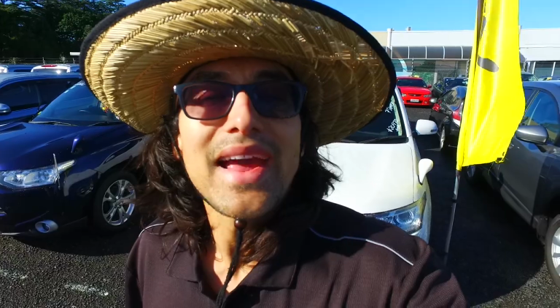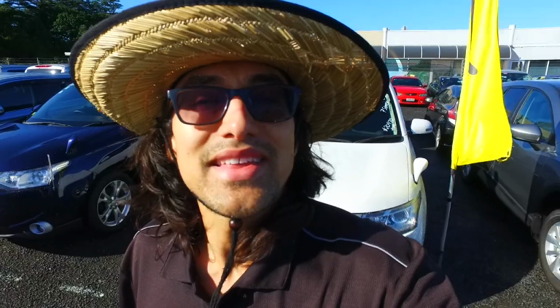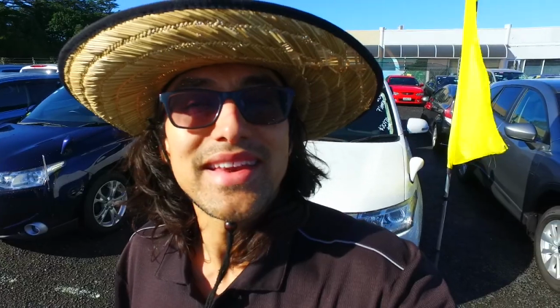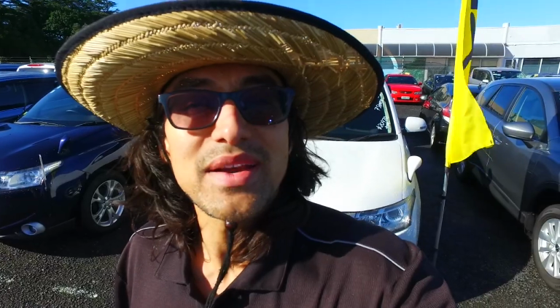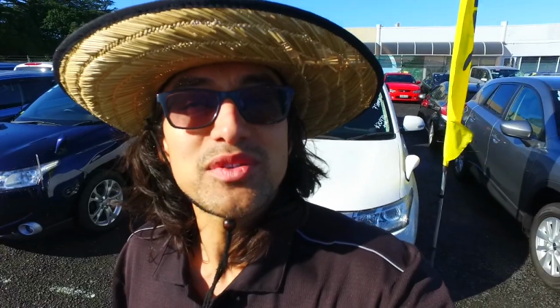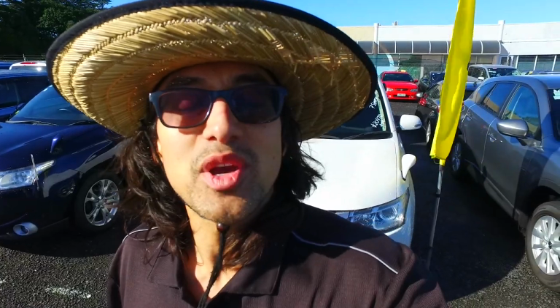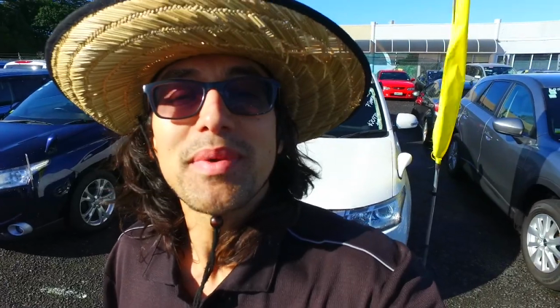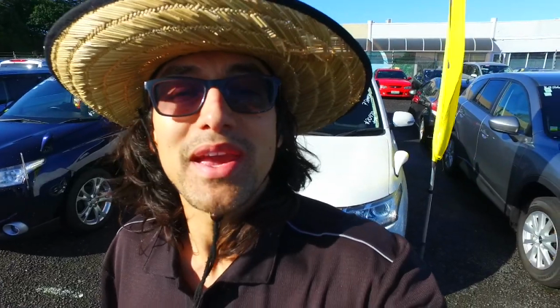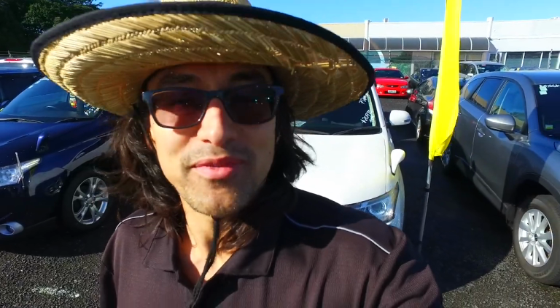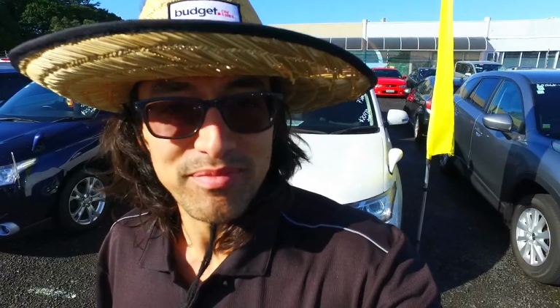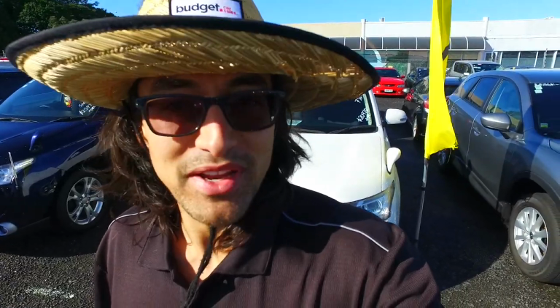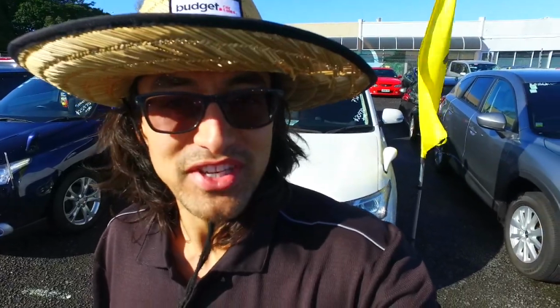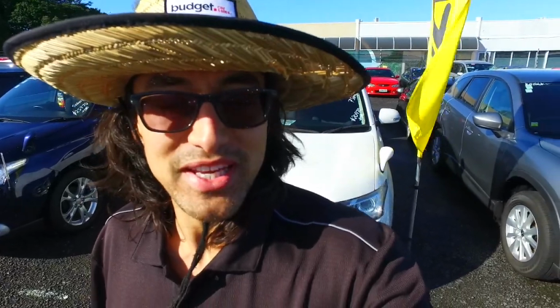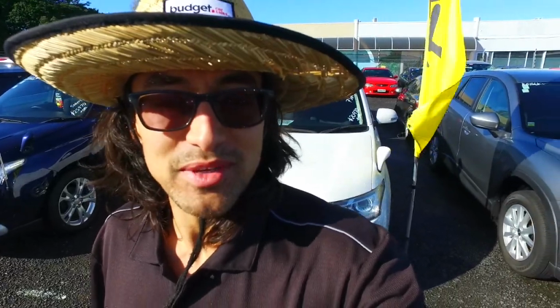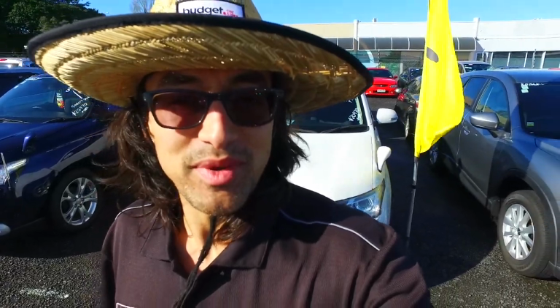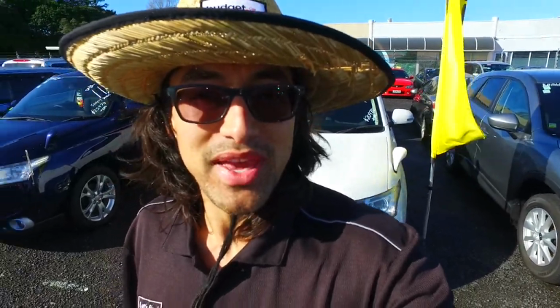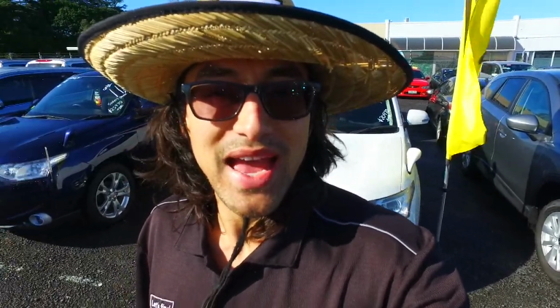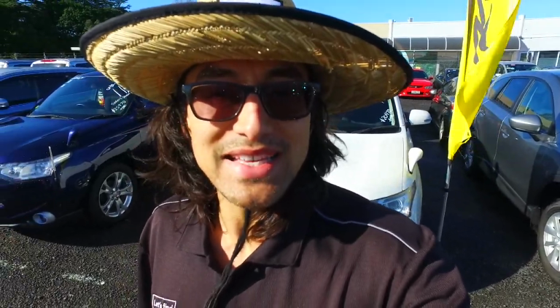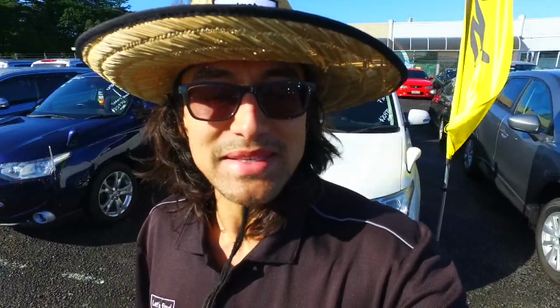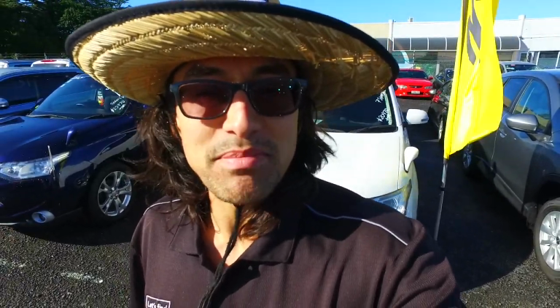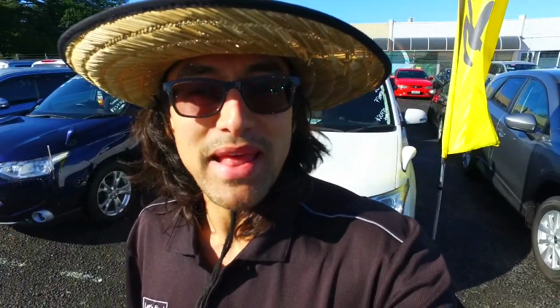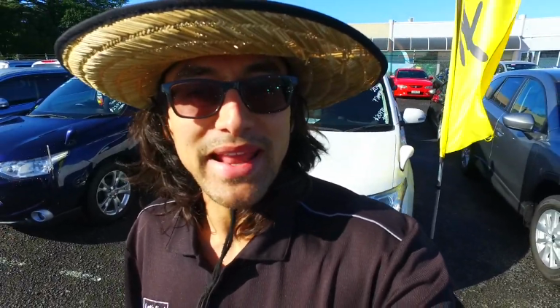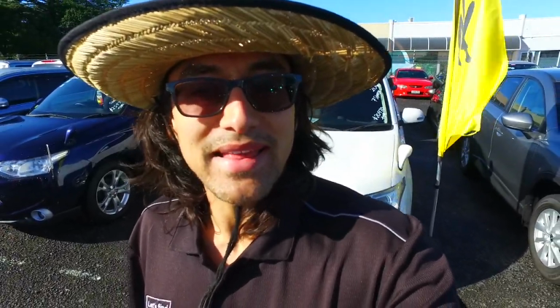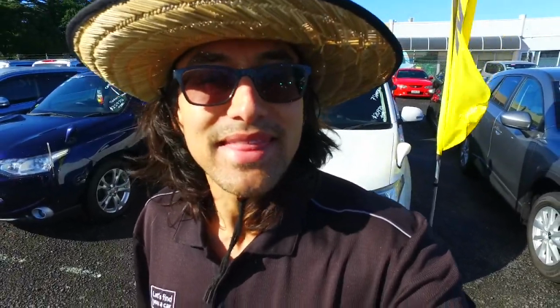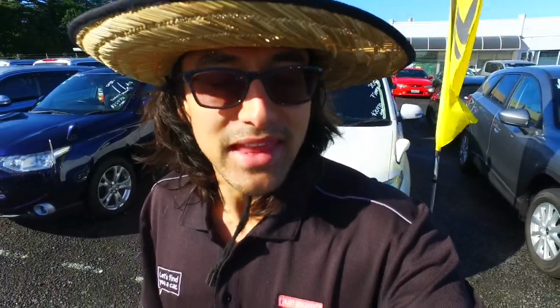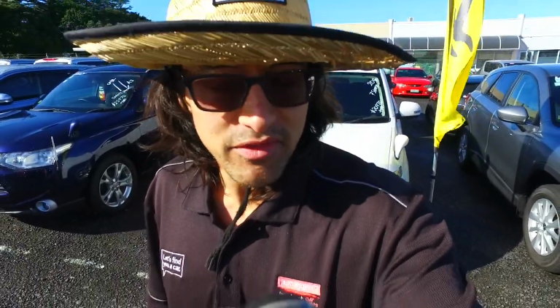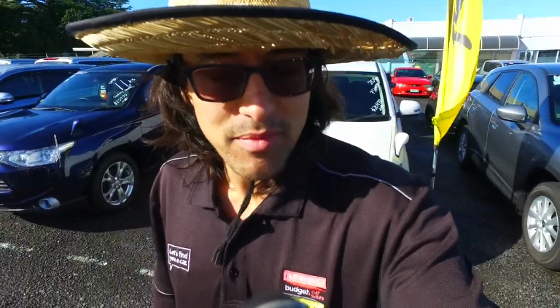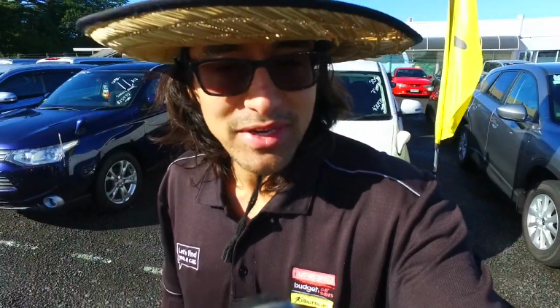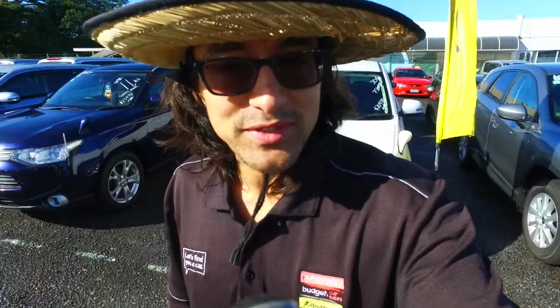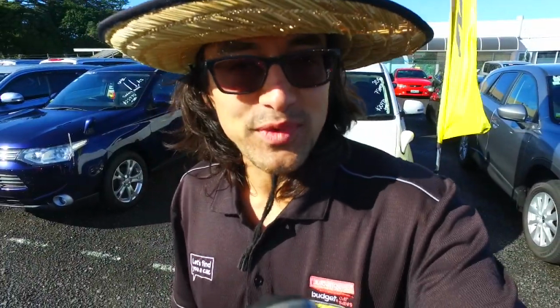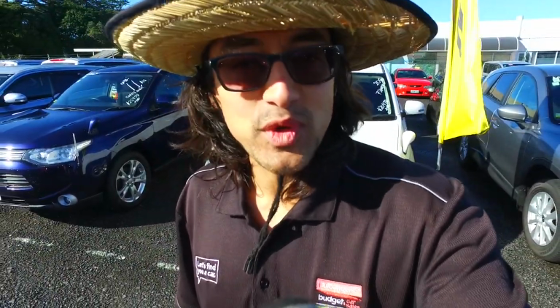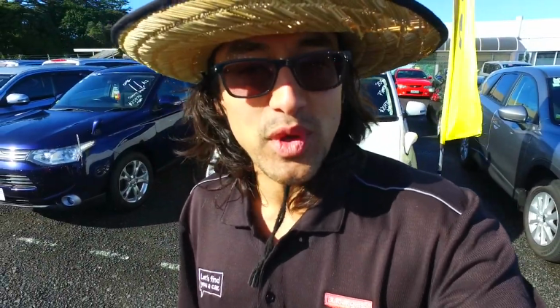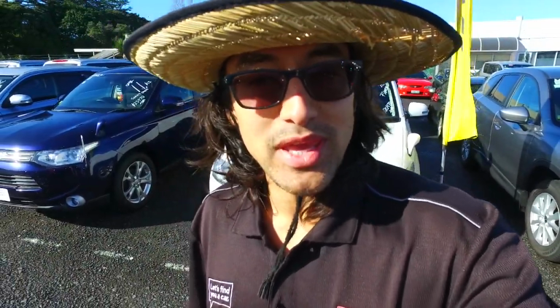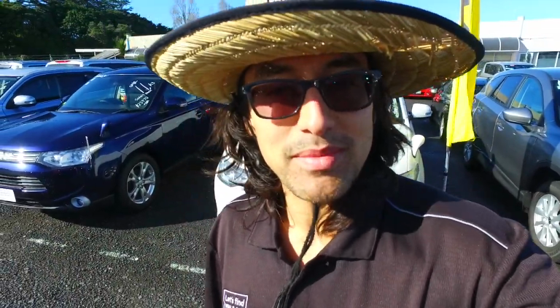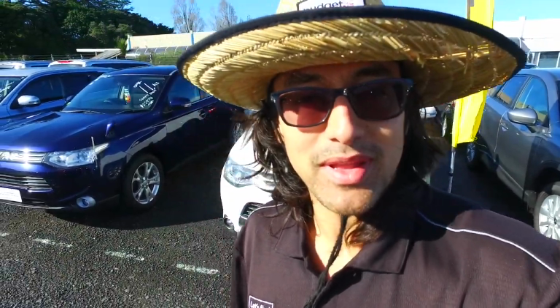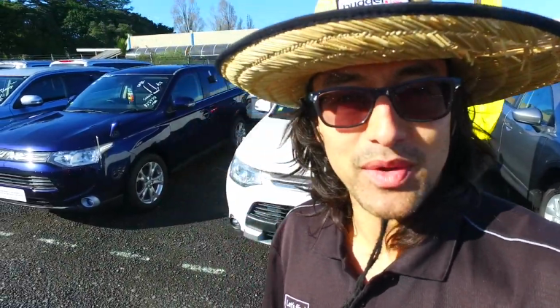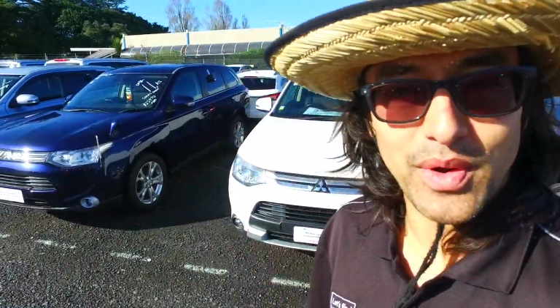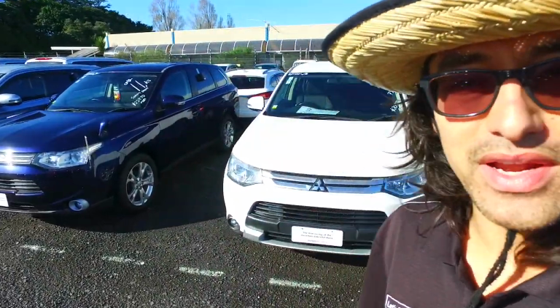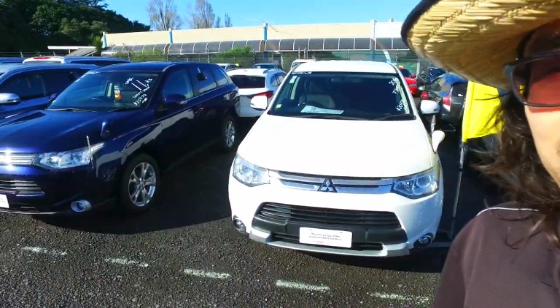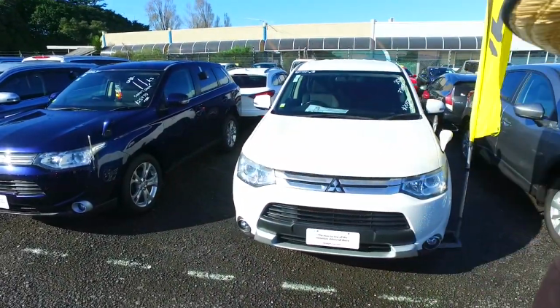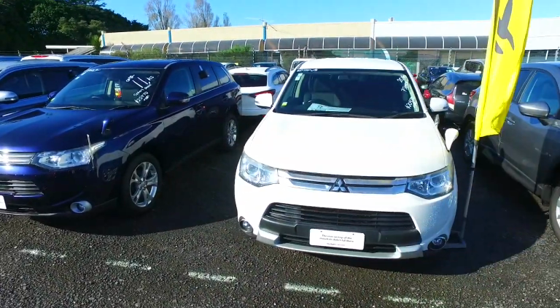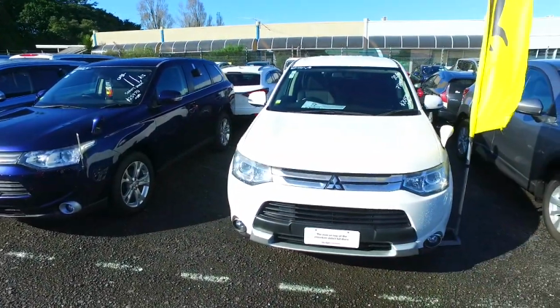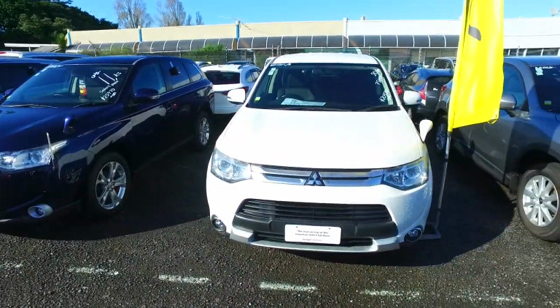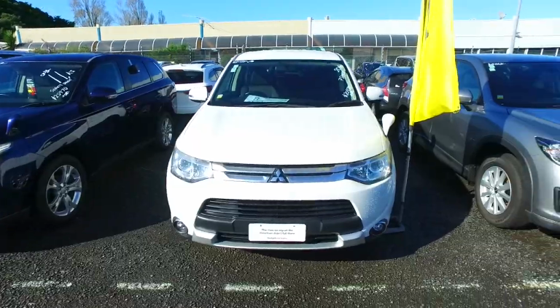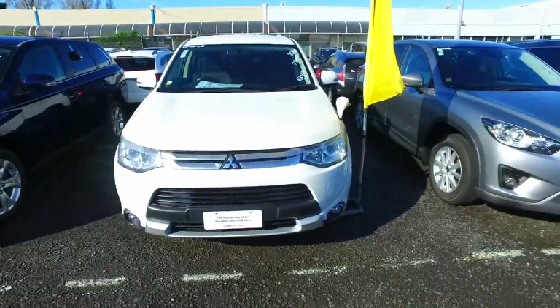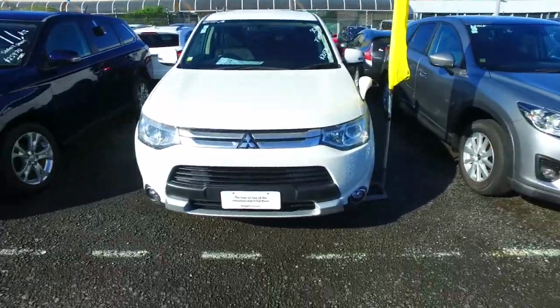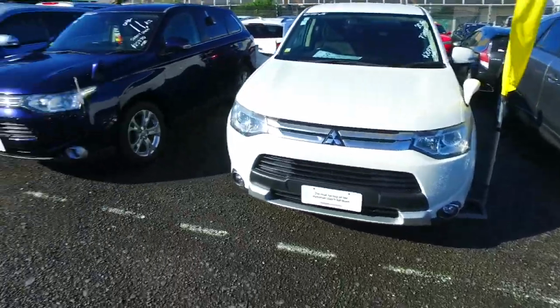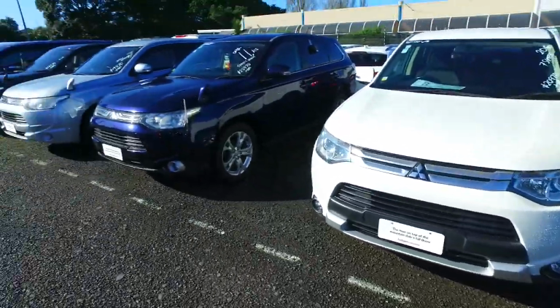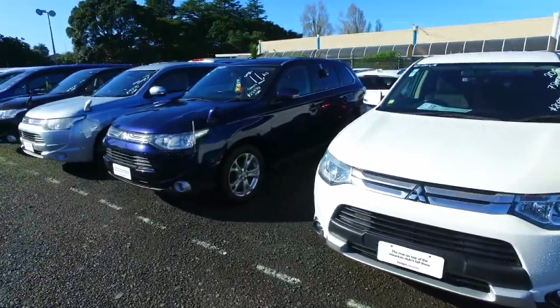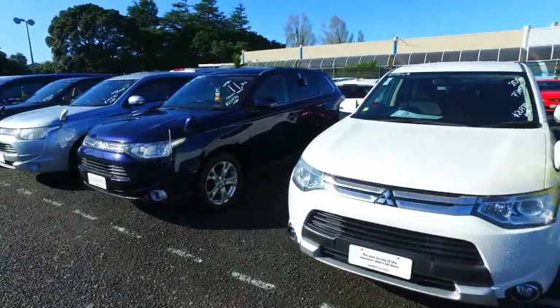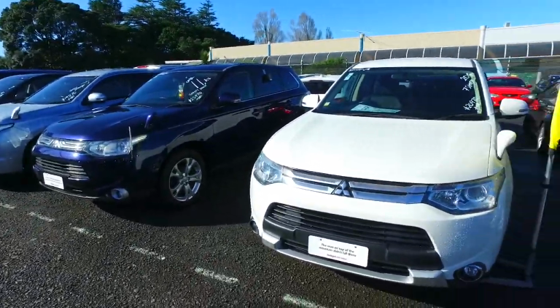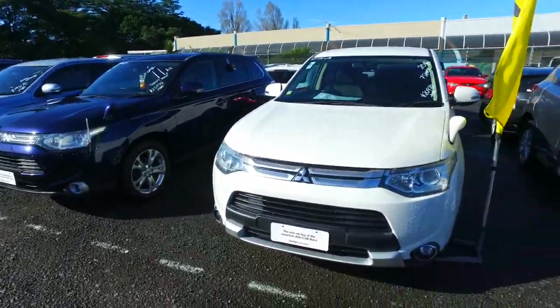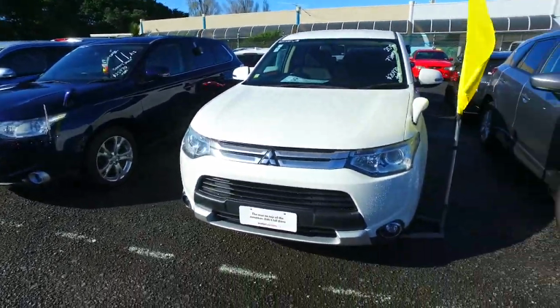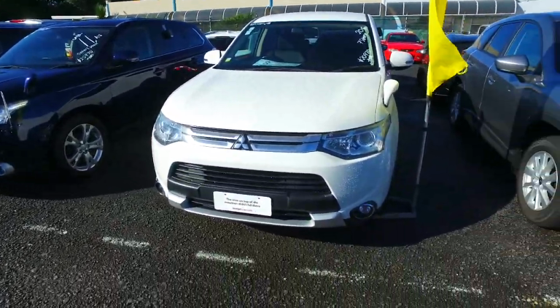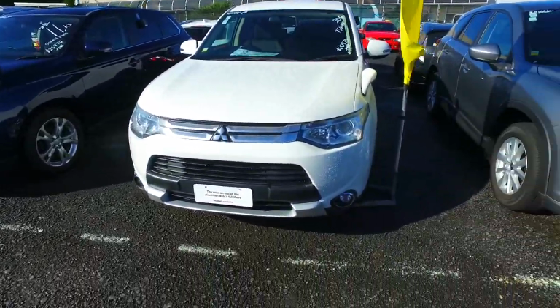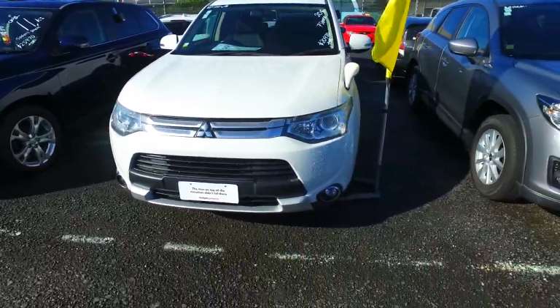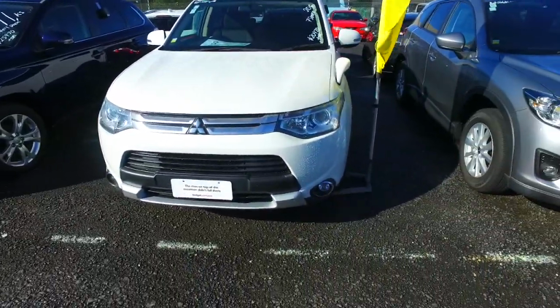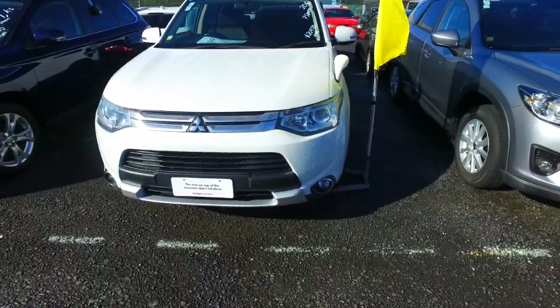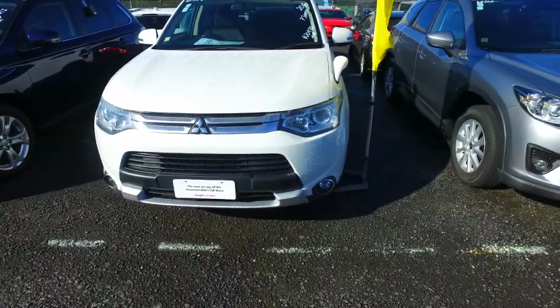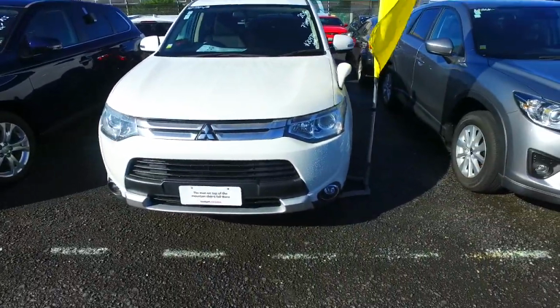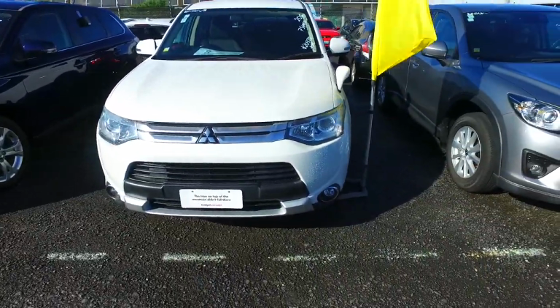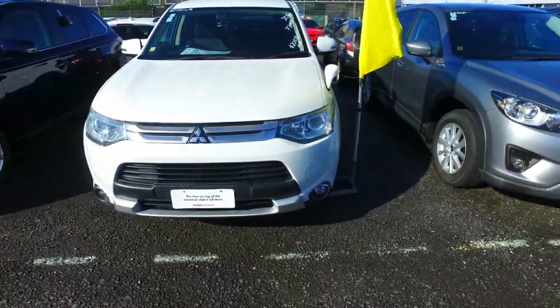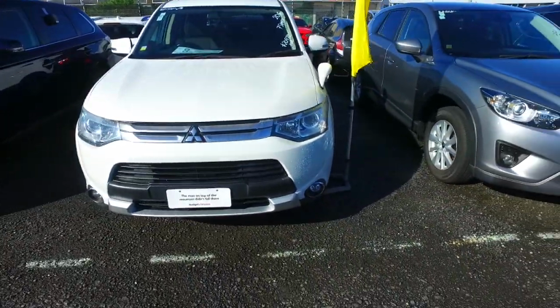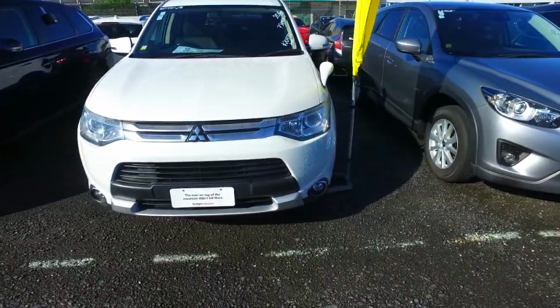Hey there Neil, Tommy here from Budget and Kilbane Cars in Manica. Thank you very much for your email inquiry in regards to our Mitsubishi Outlander we have here.